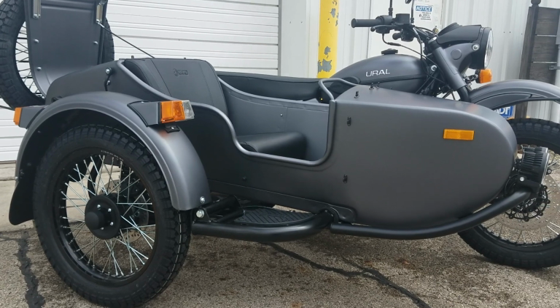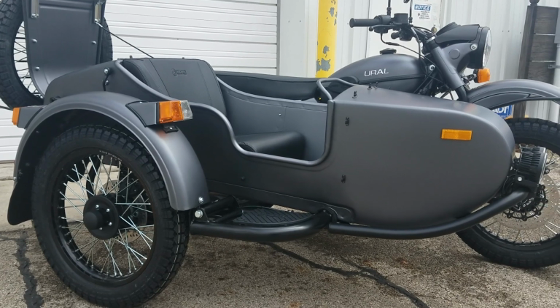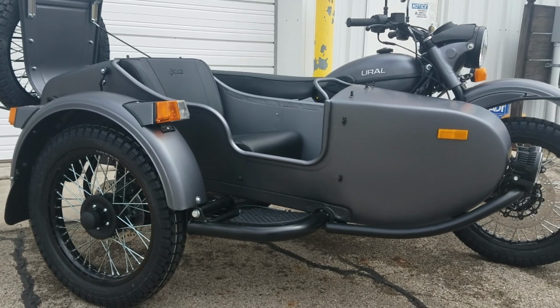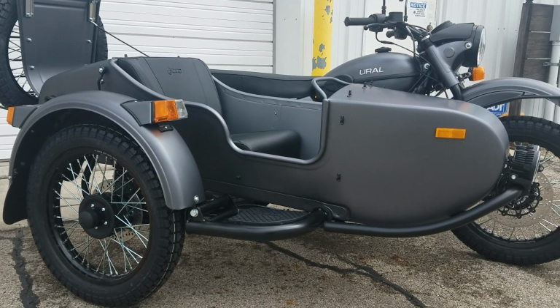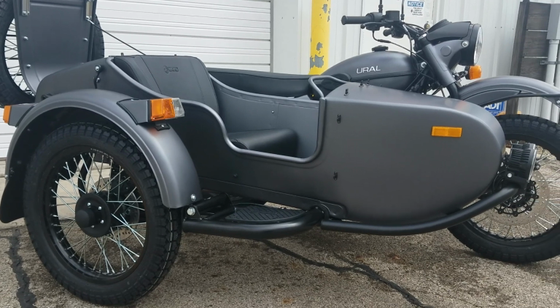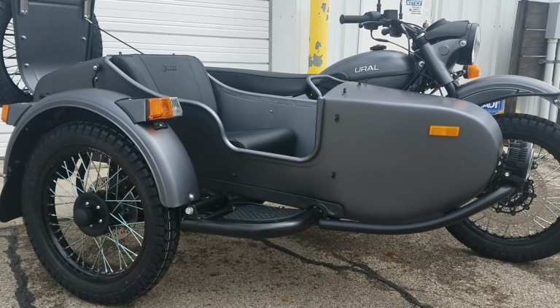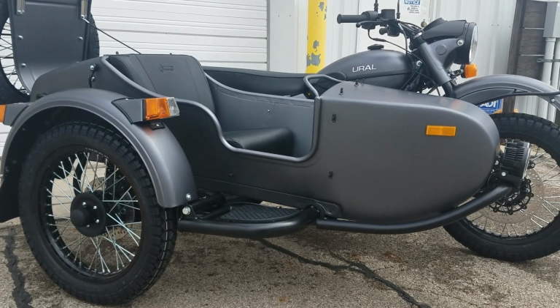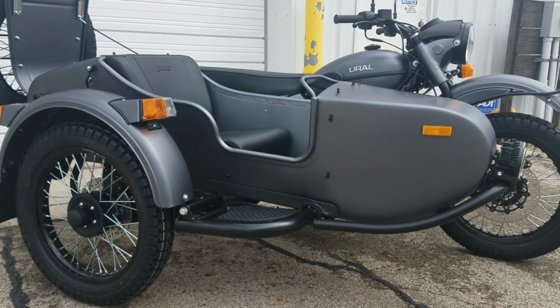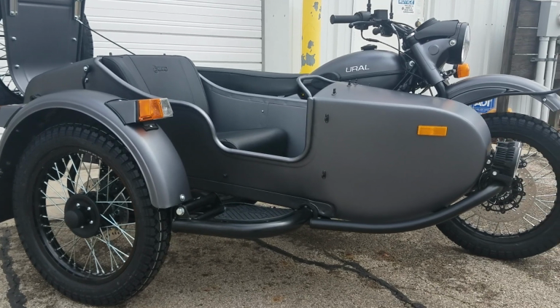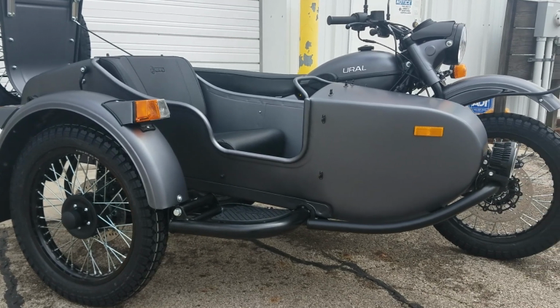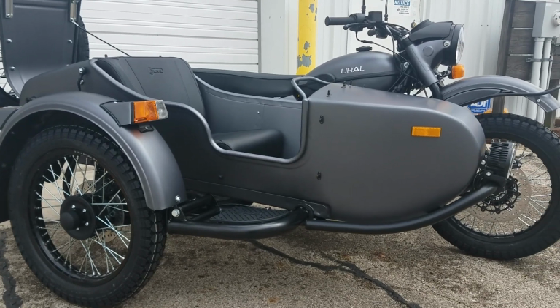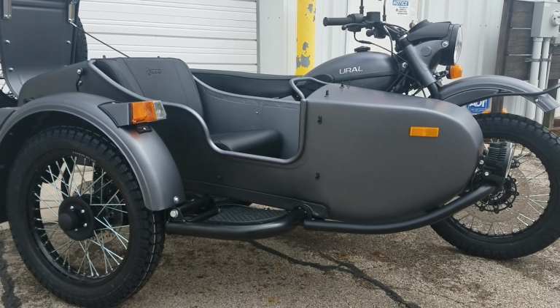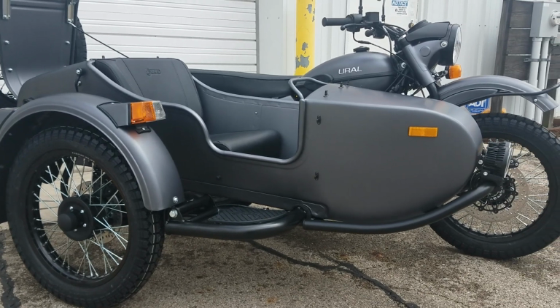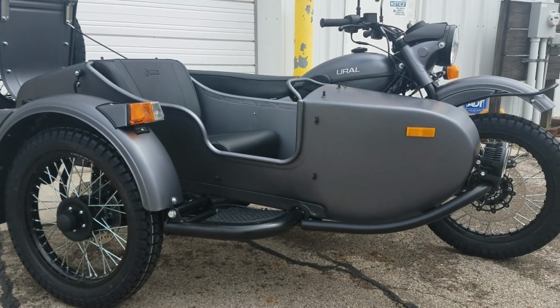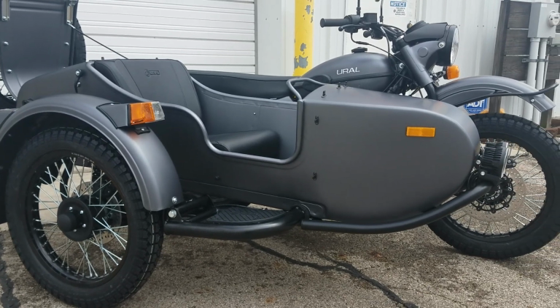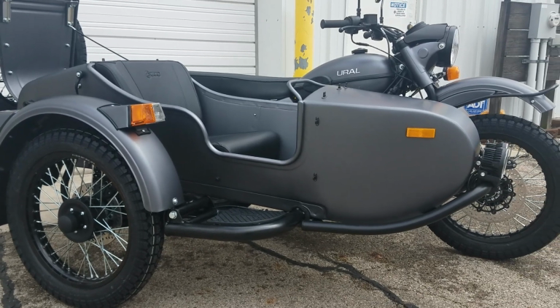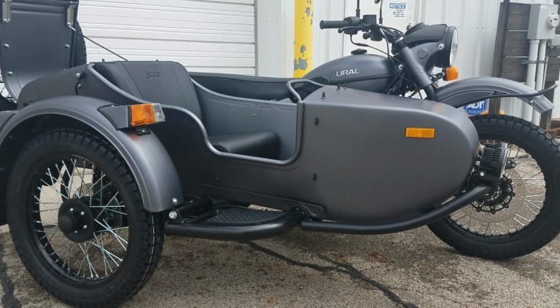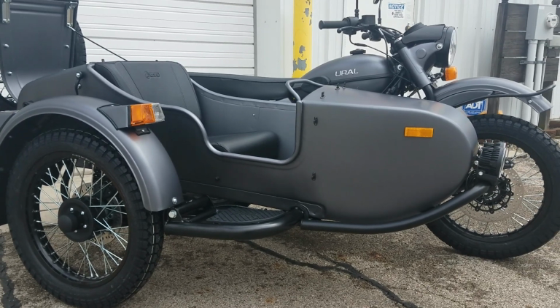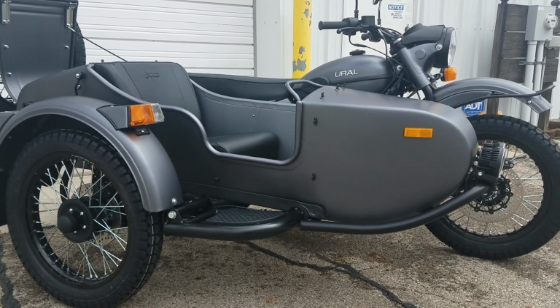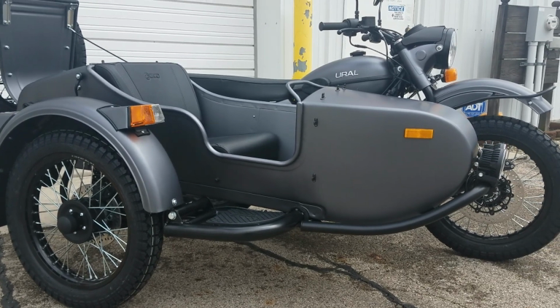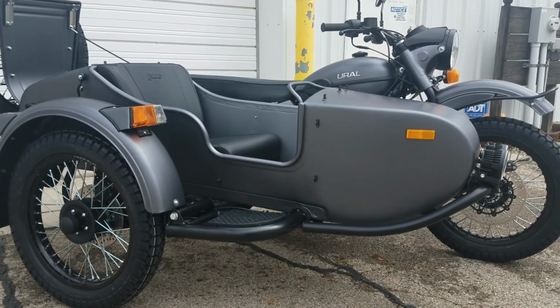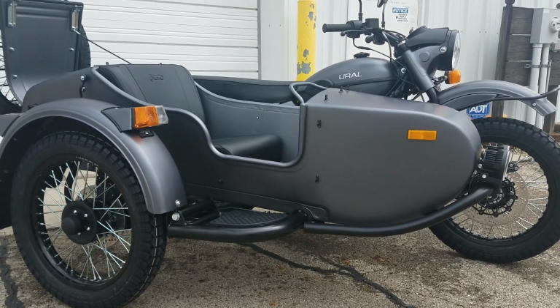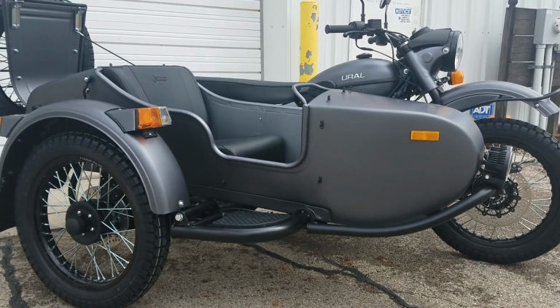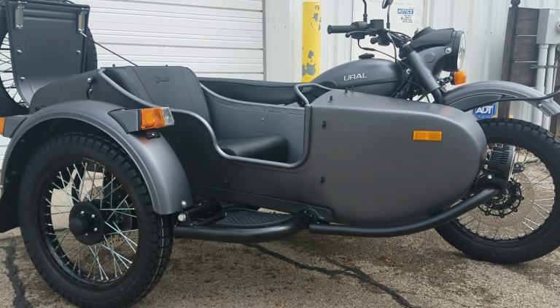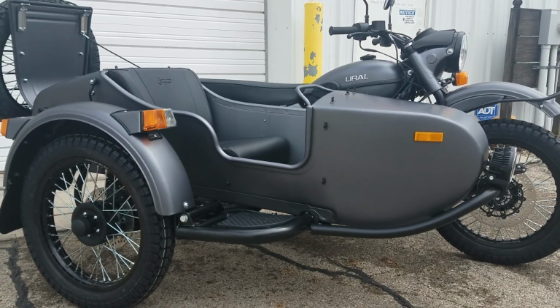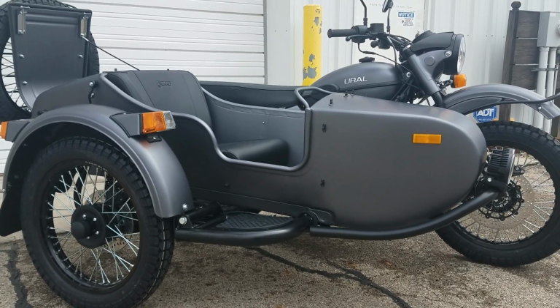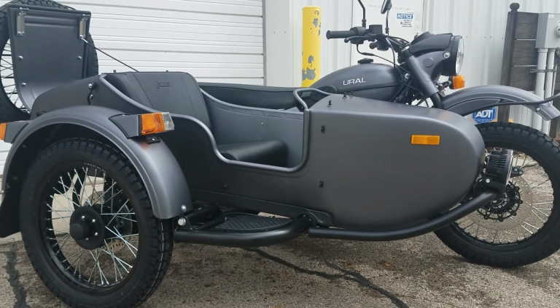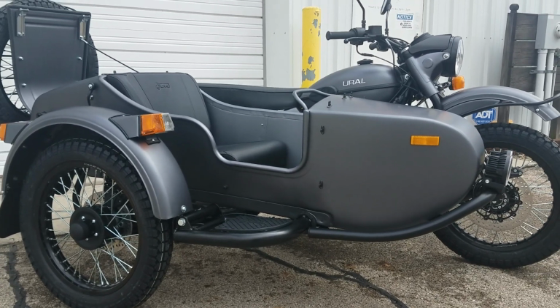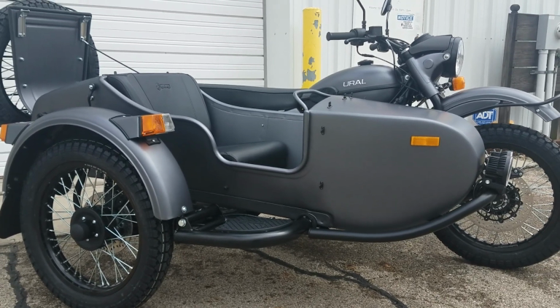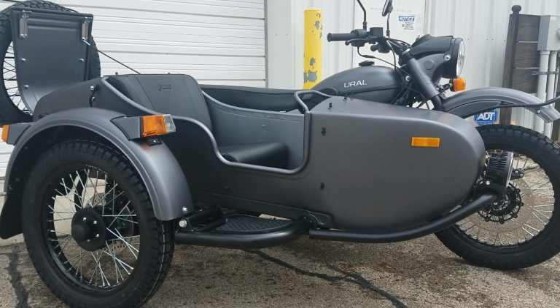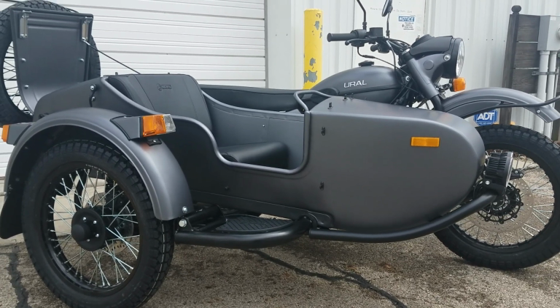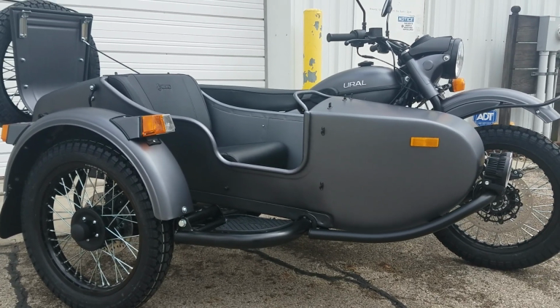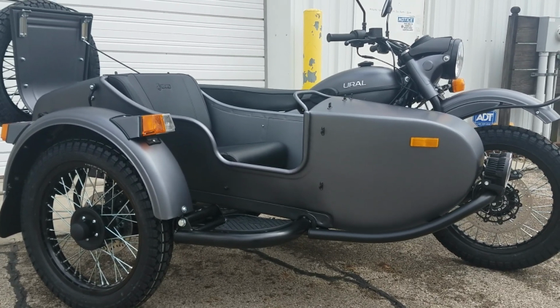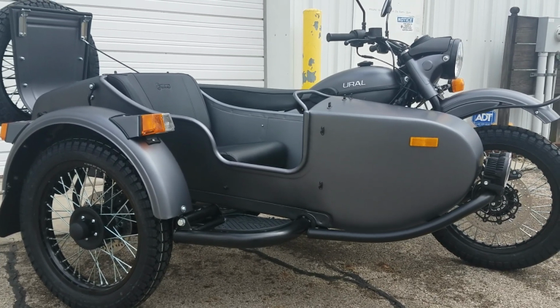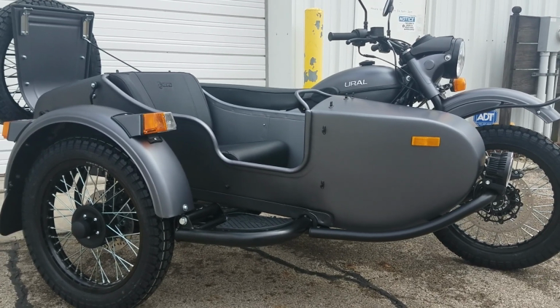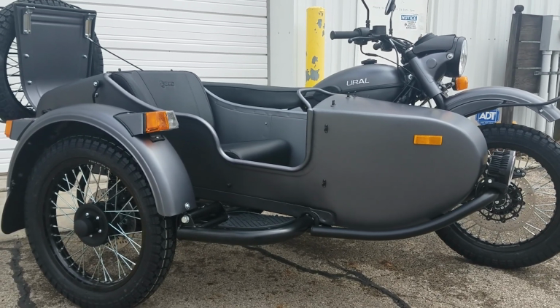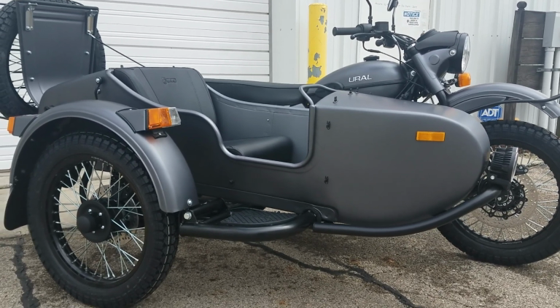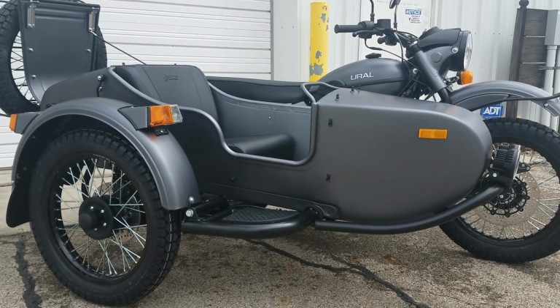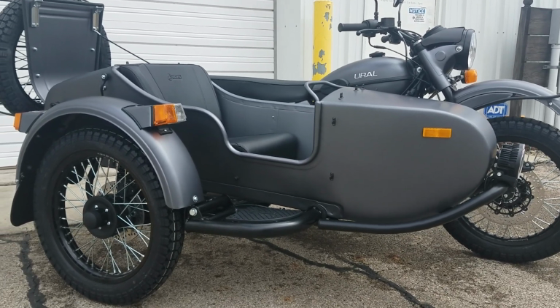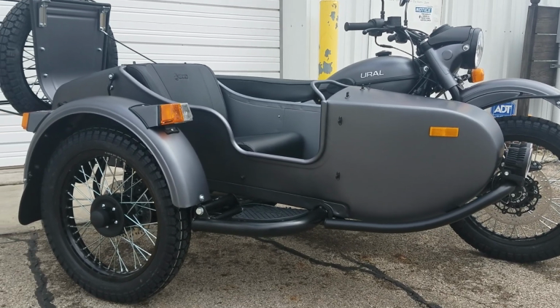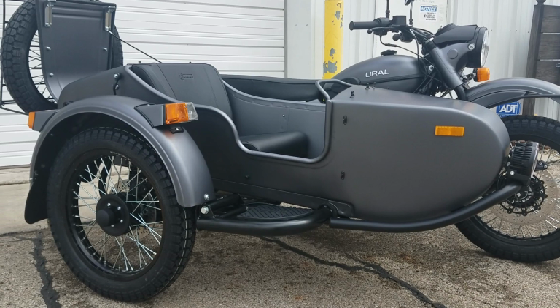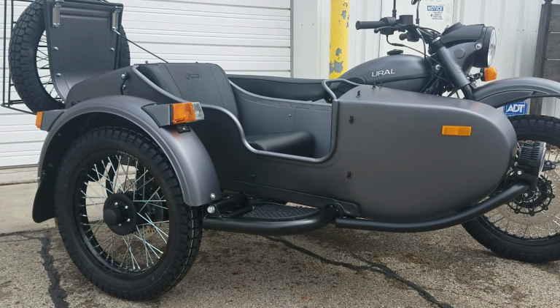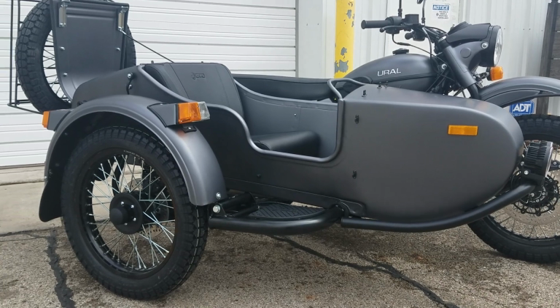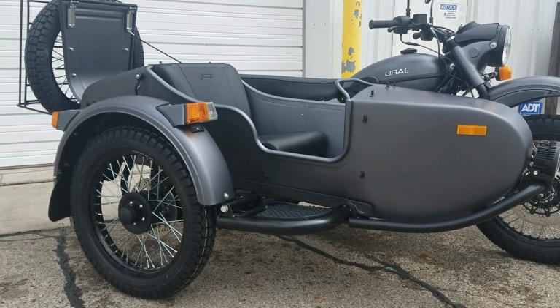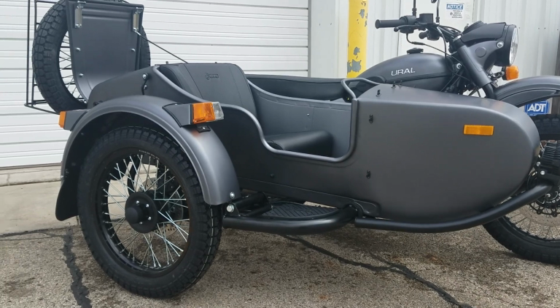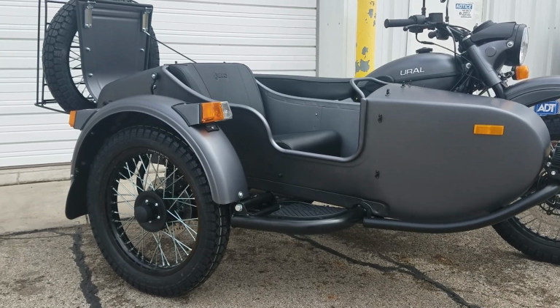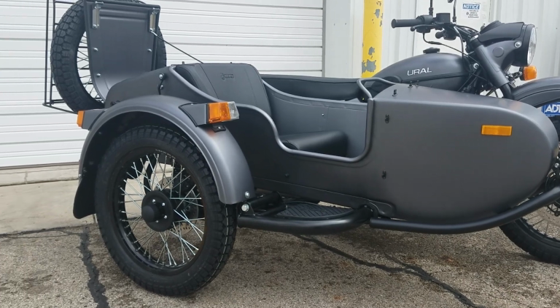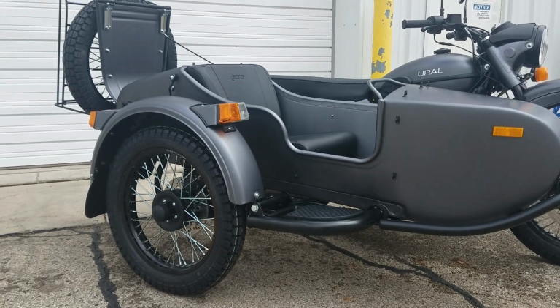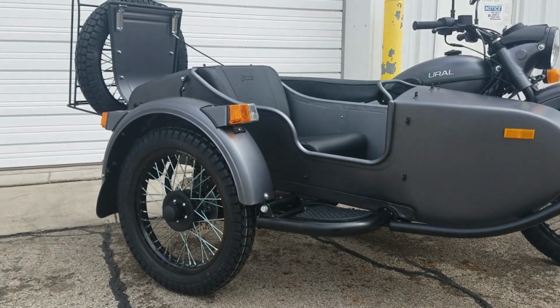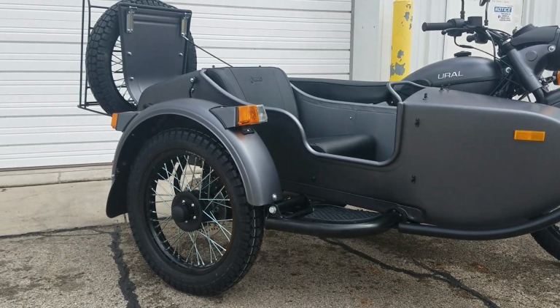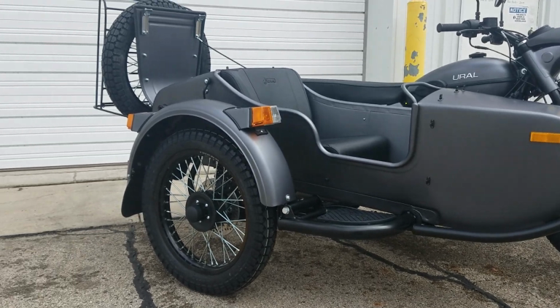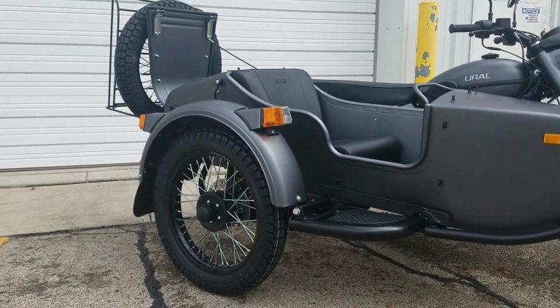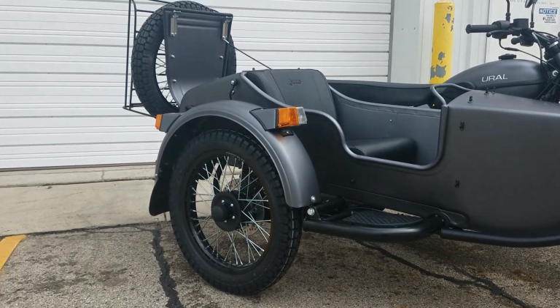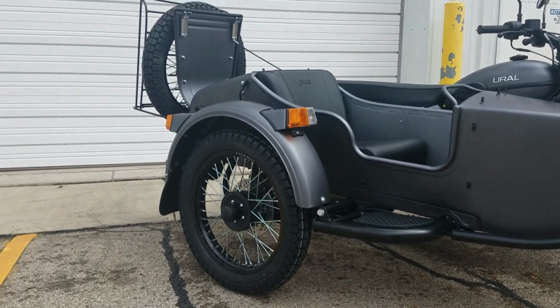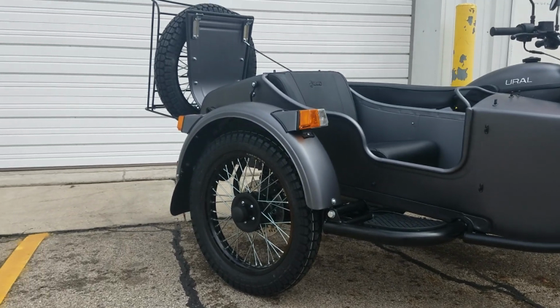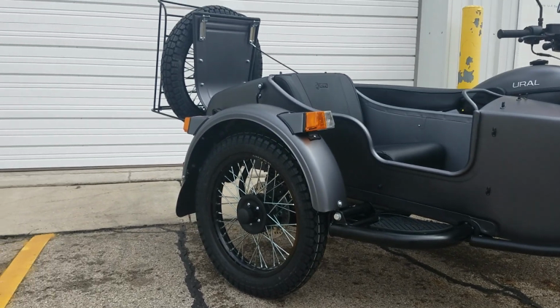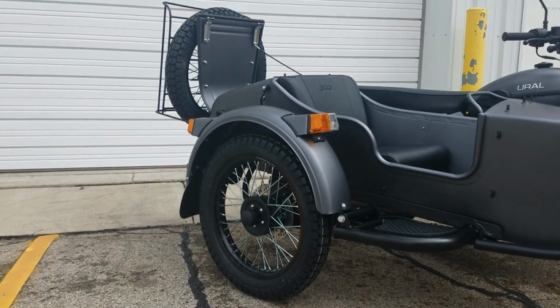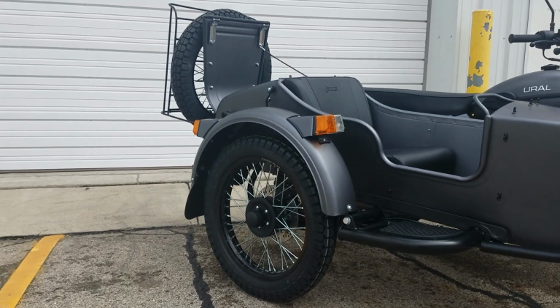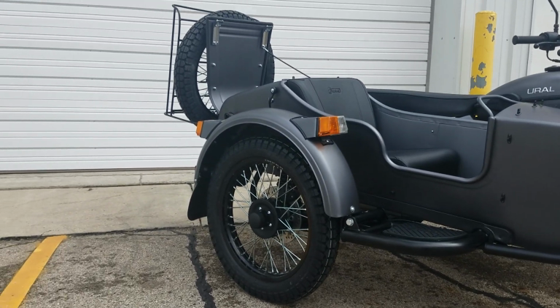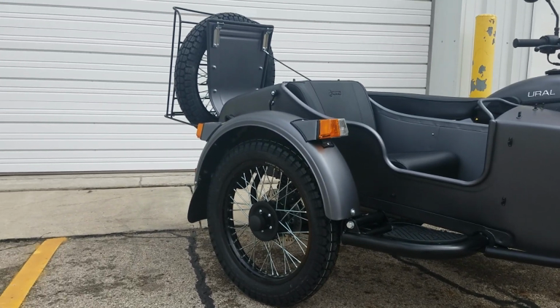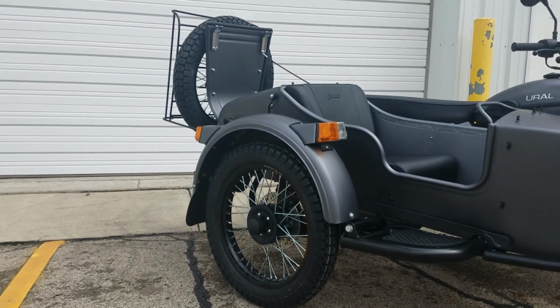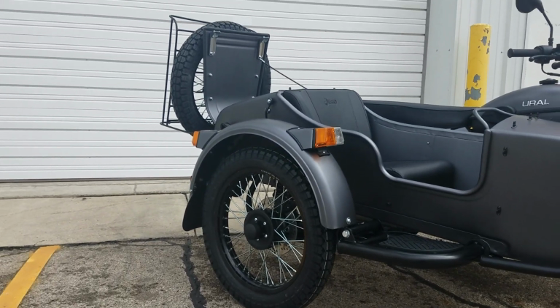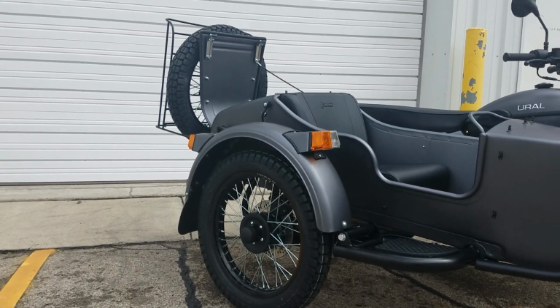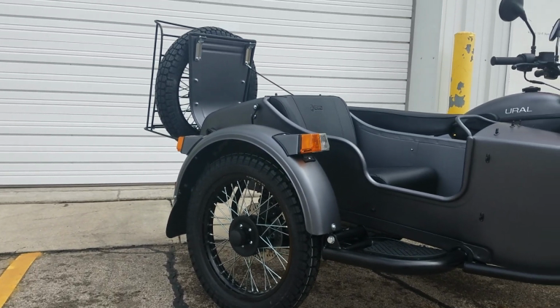Heindel Motorcycle Sales, Eaton, Ohio. 937-787-3686. Thanks for watching.